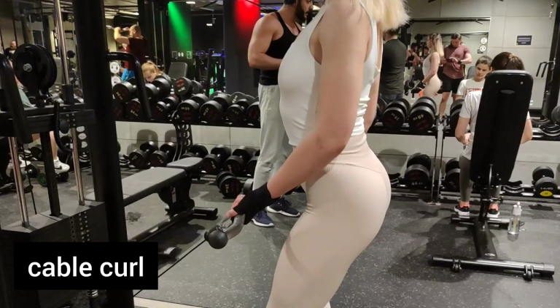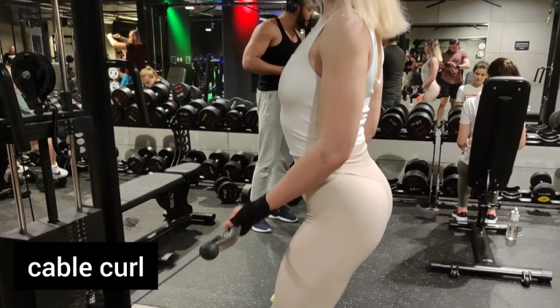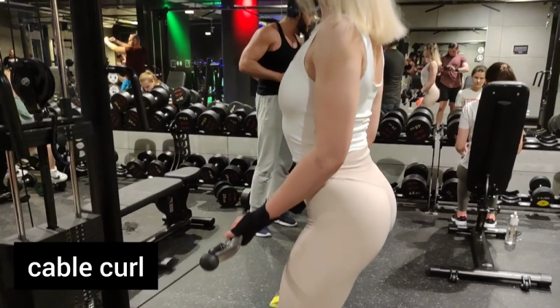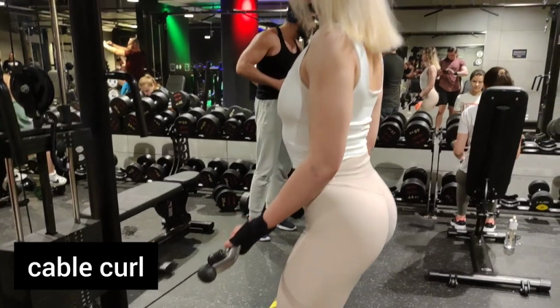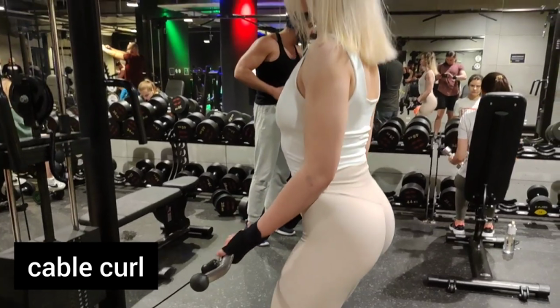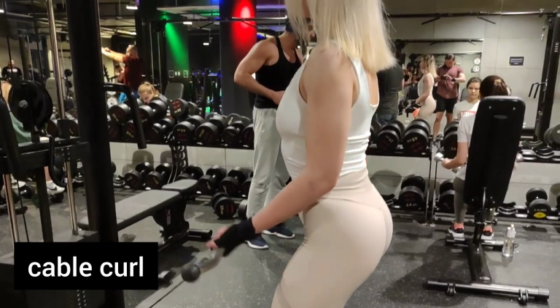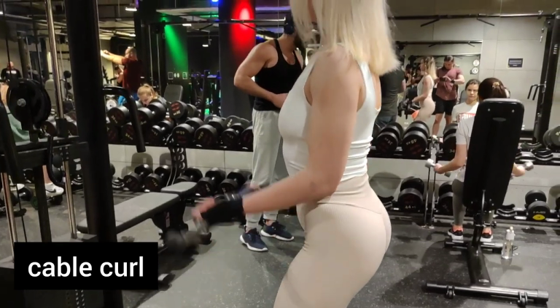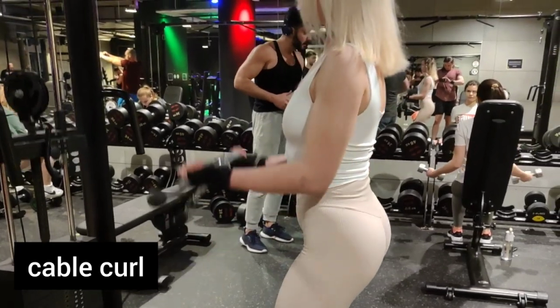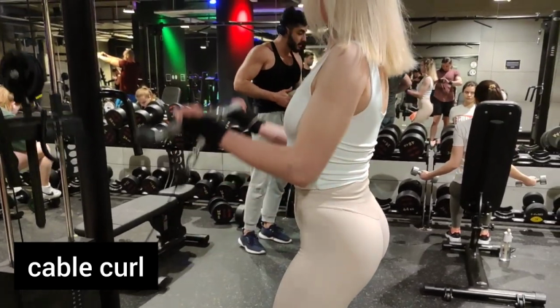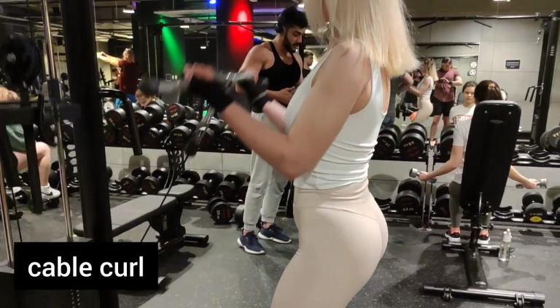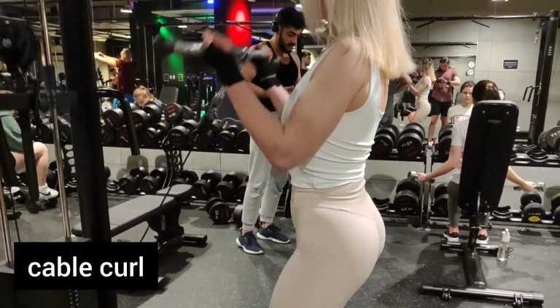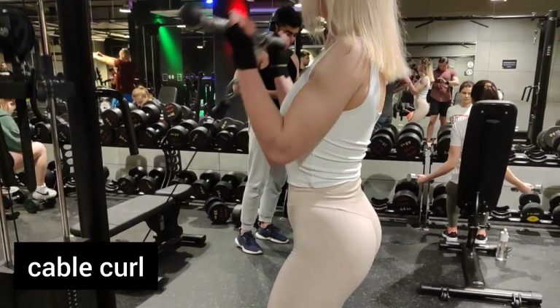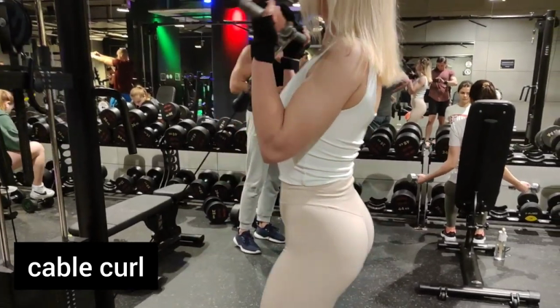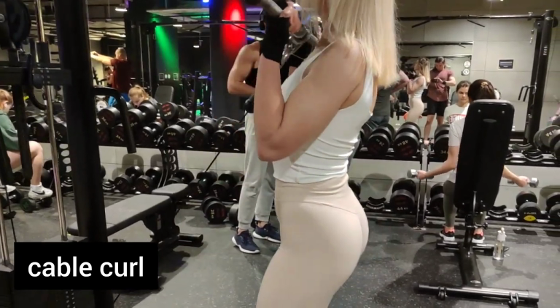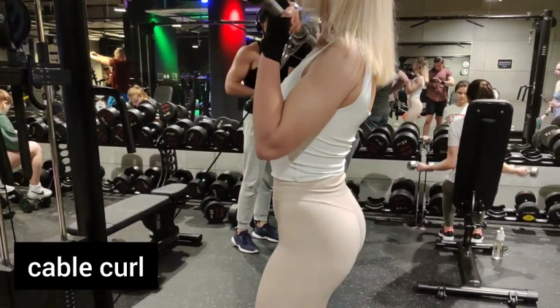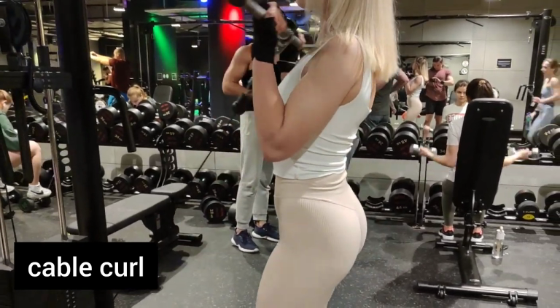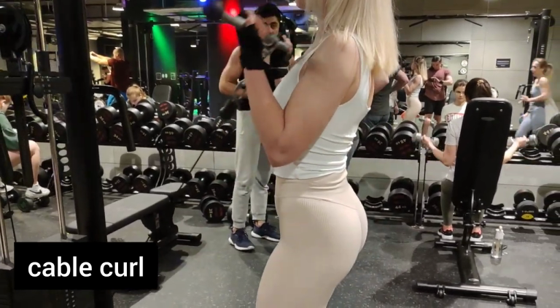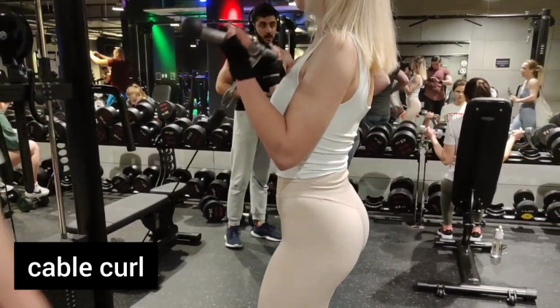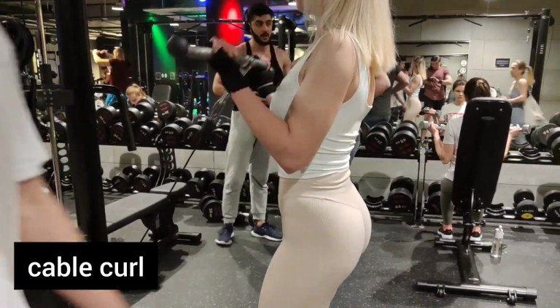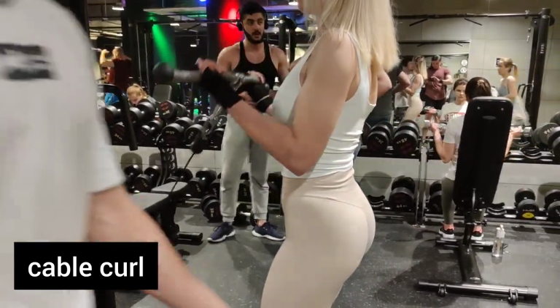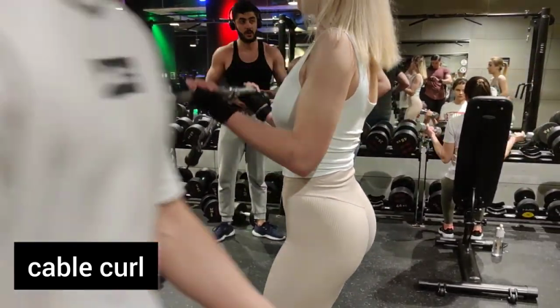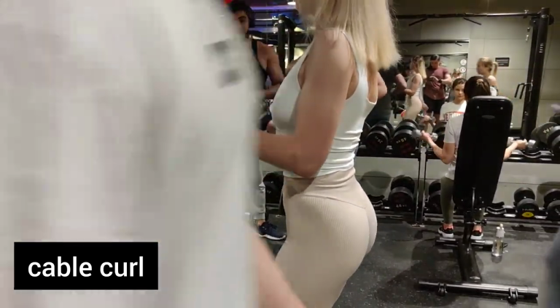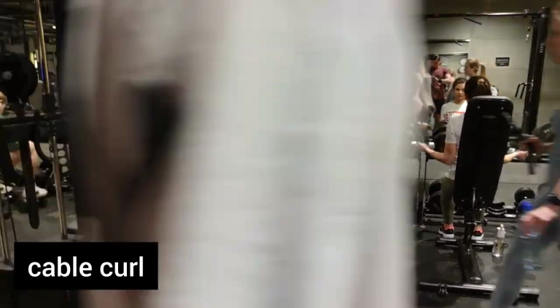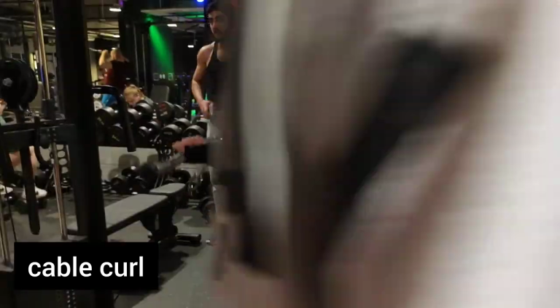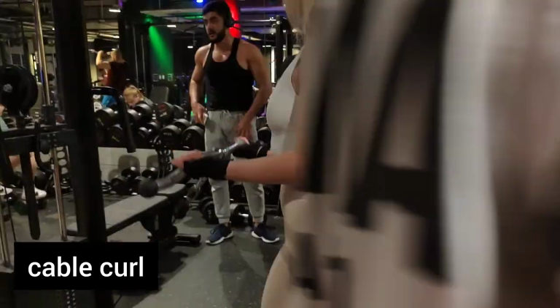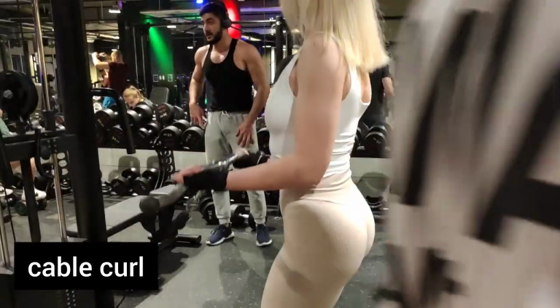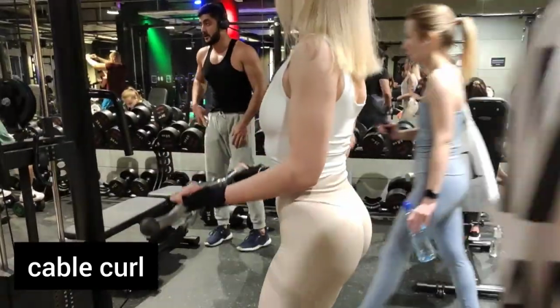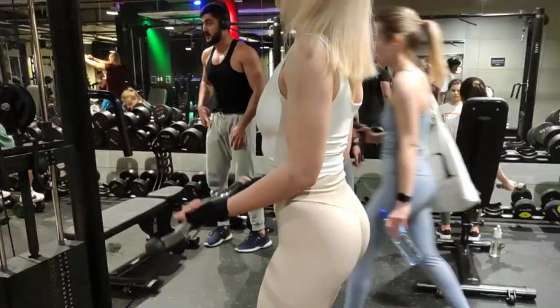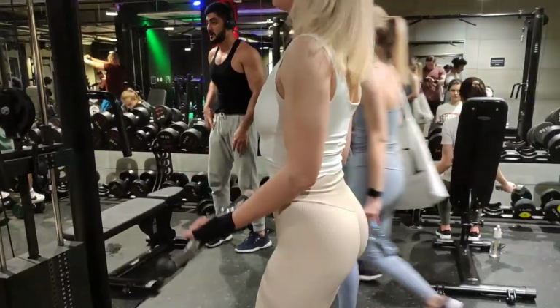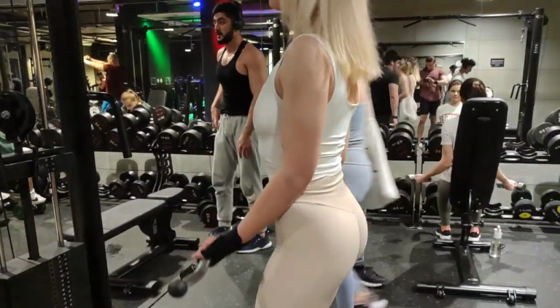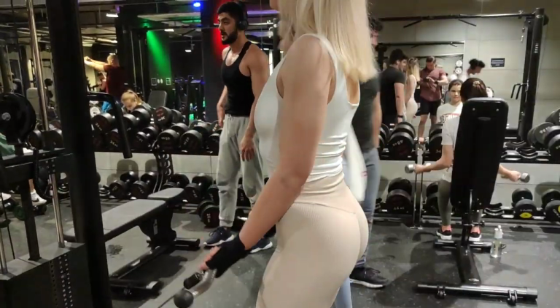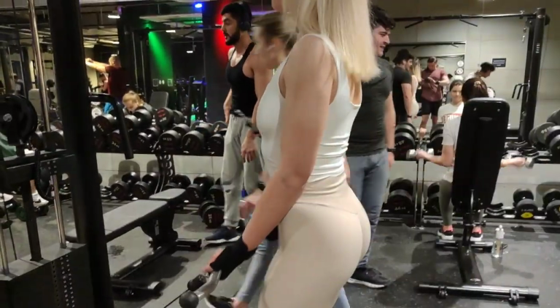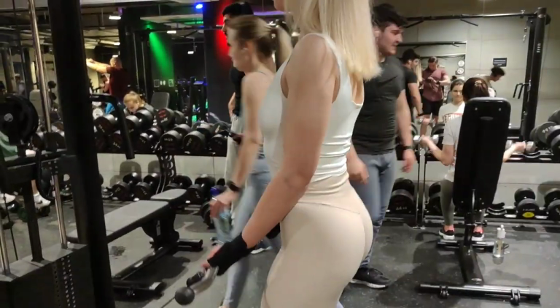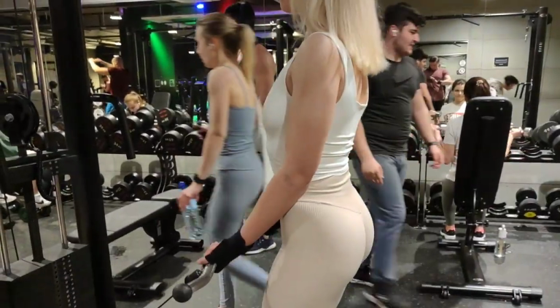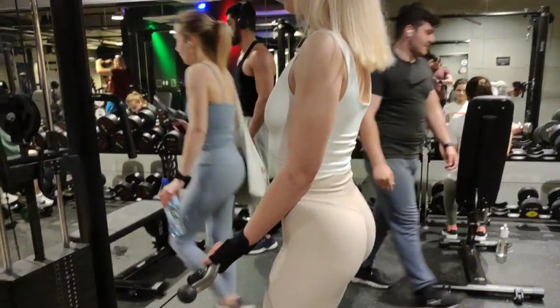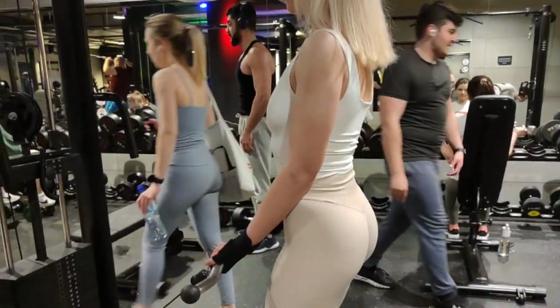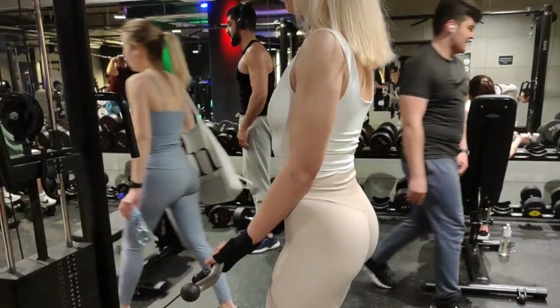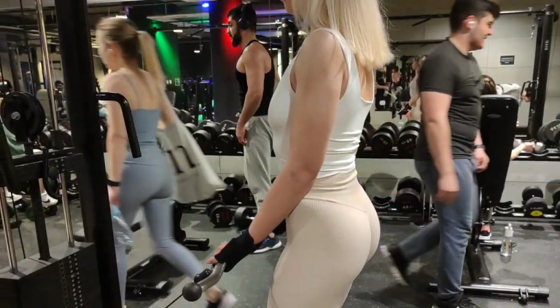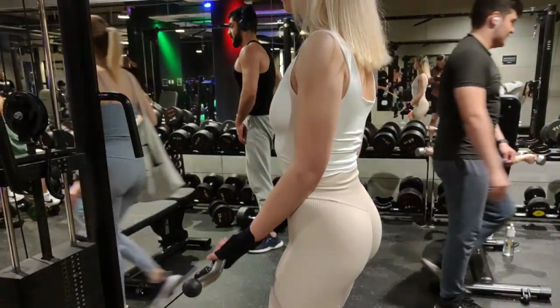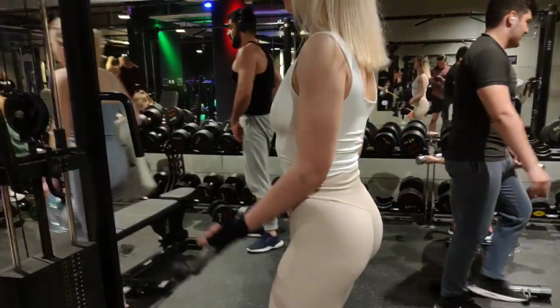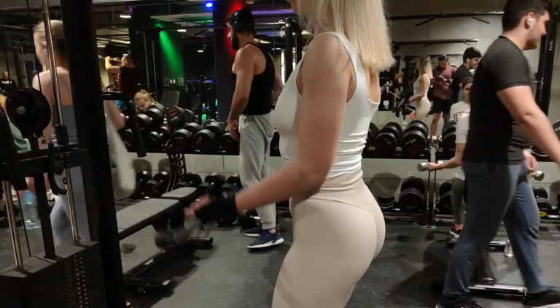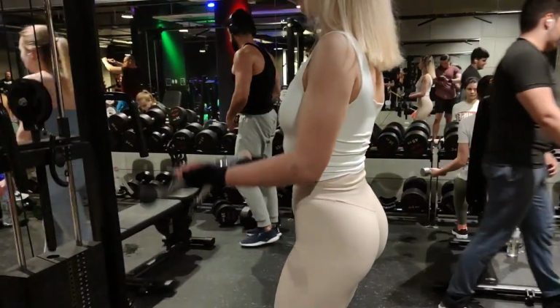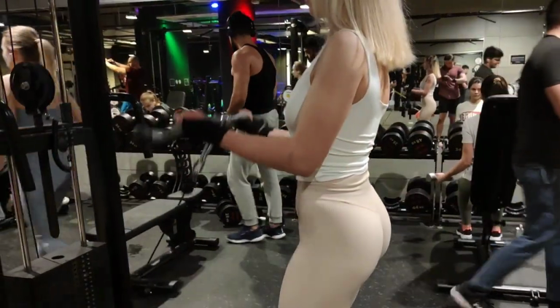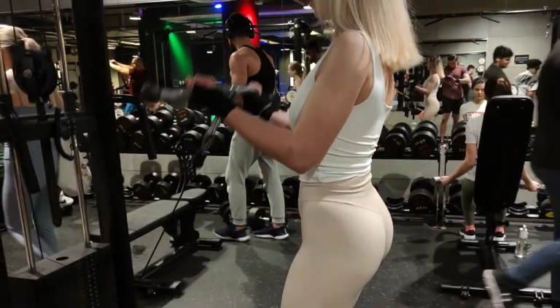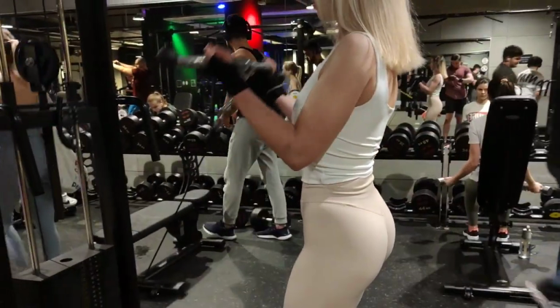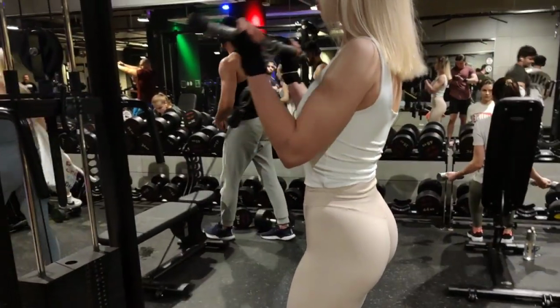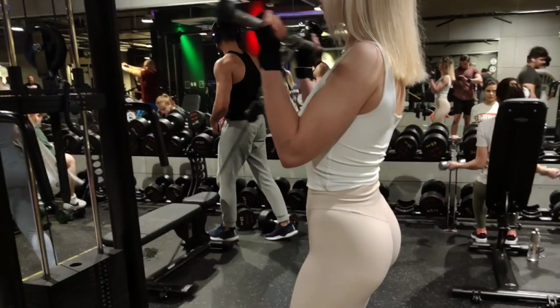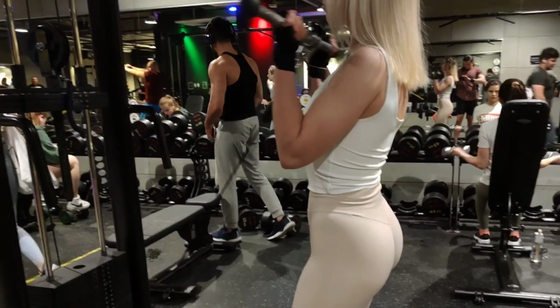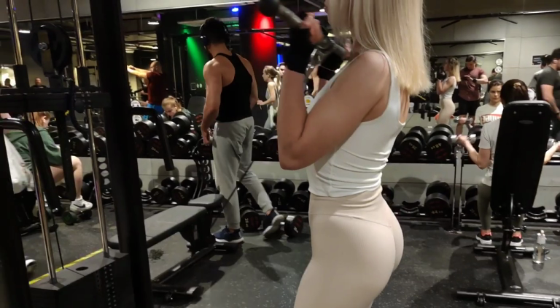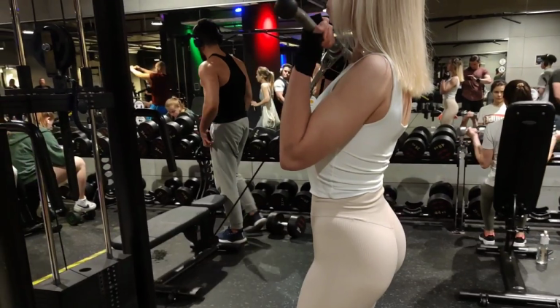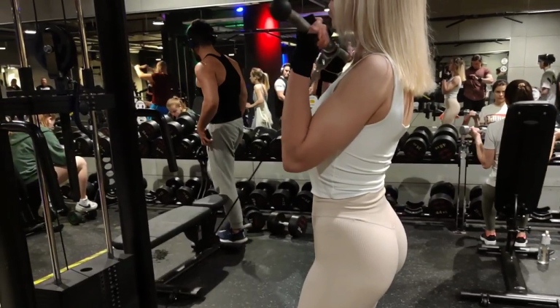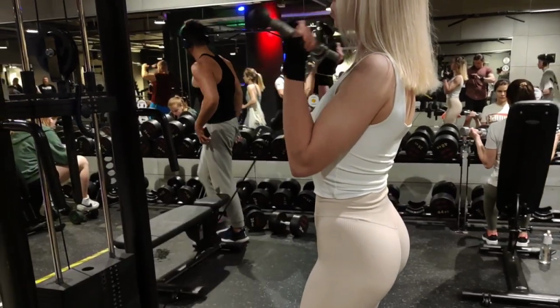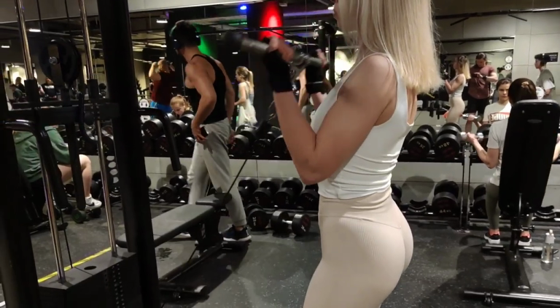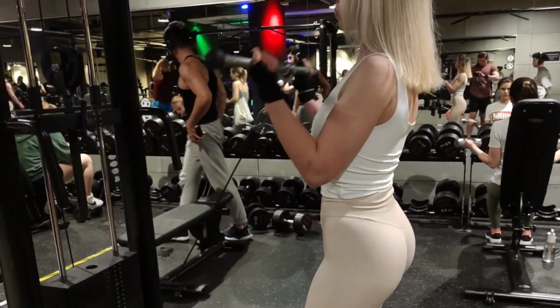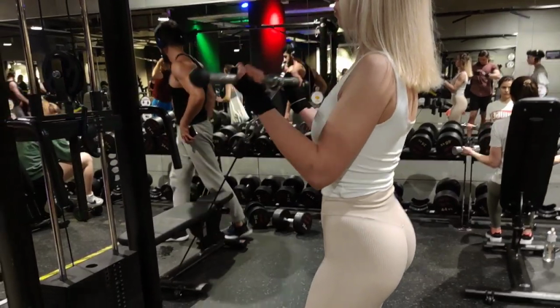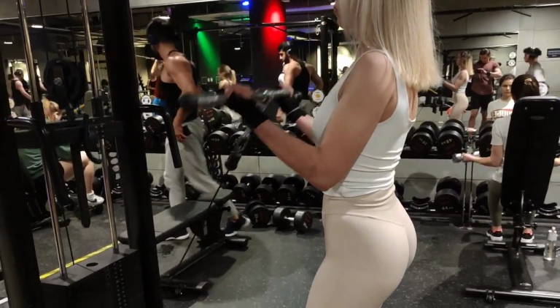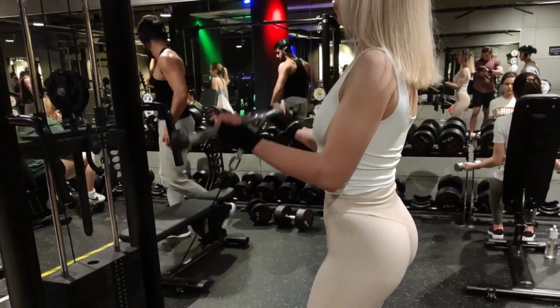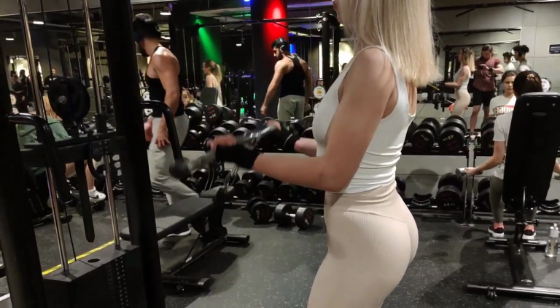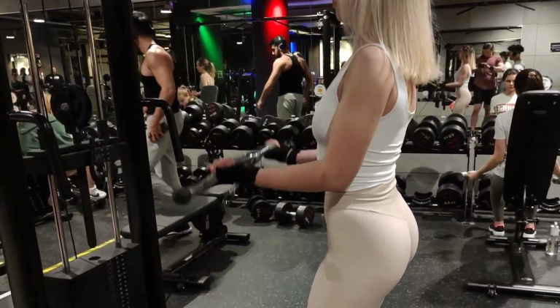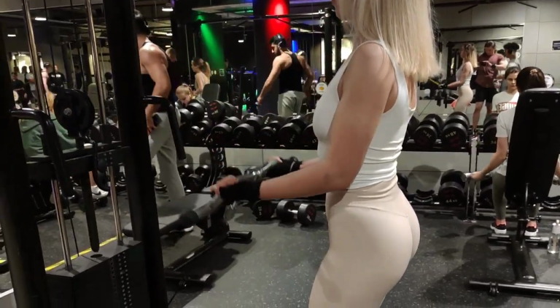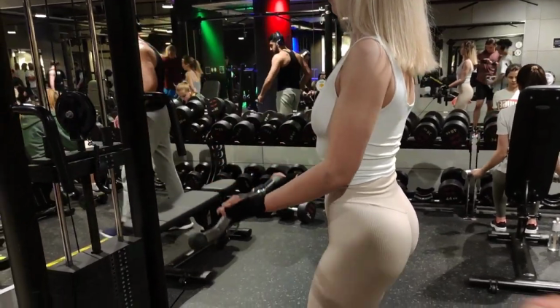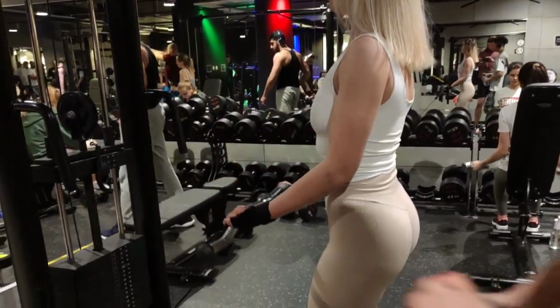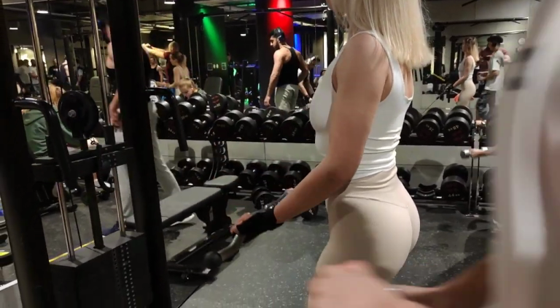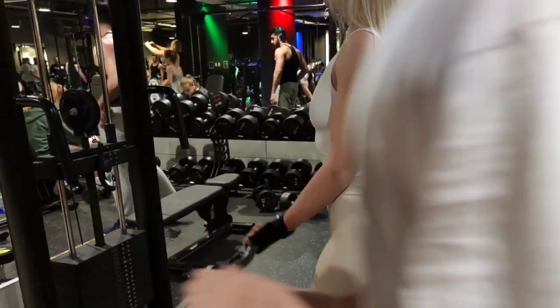Hello guys, welcome back to my channel. It is Eve and today it's day 40 of Gym With Me.